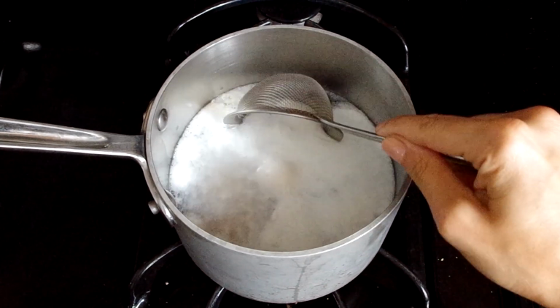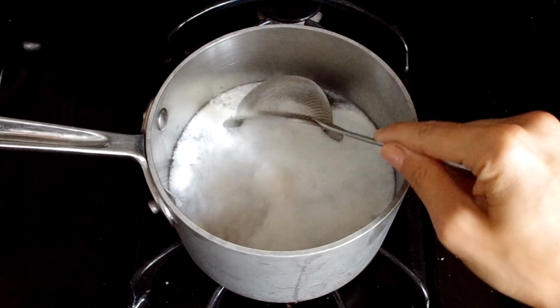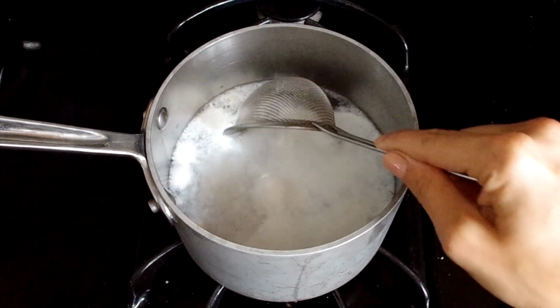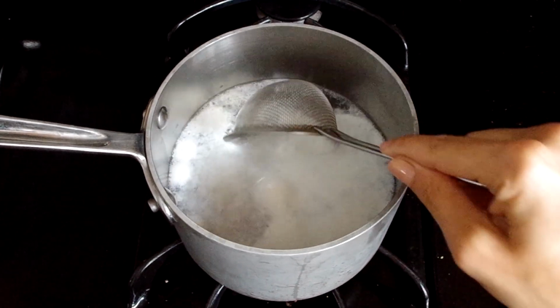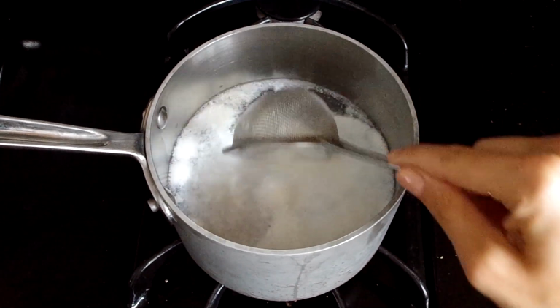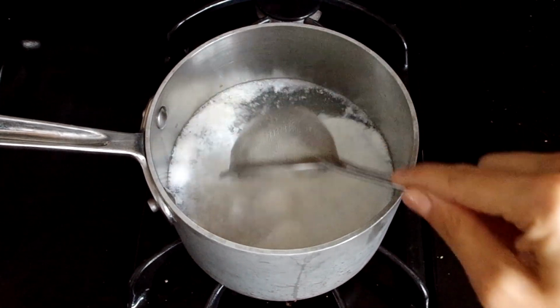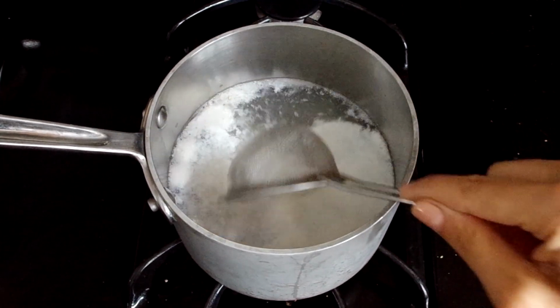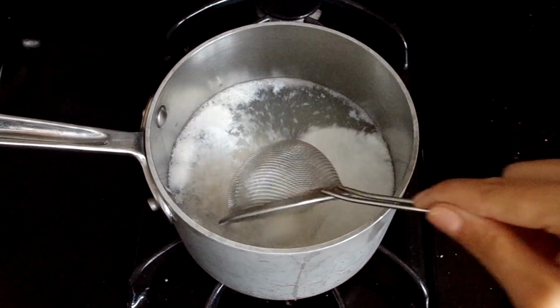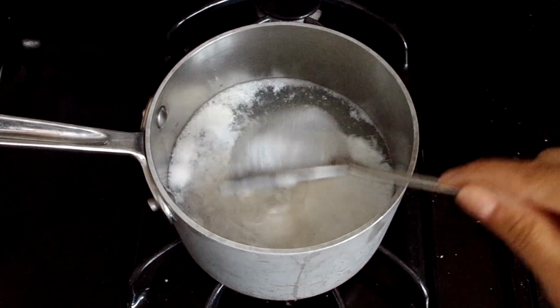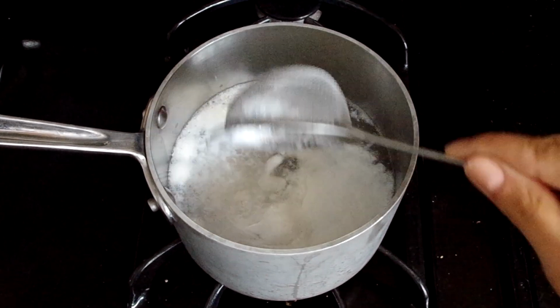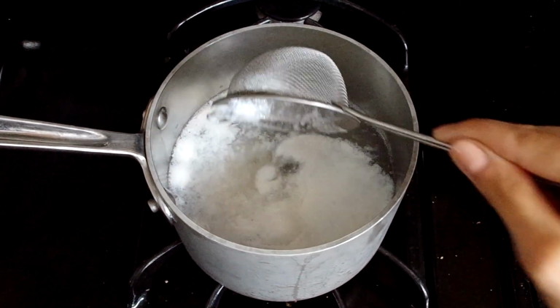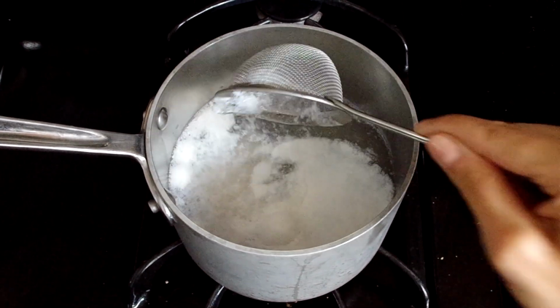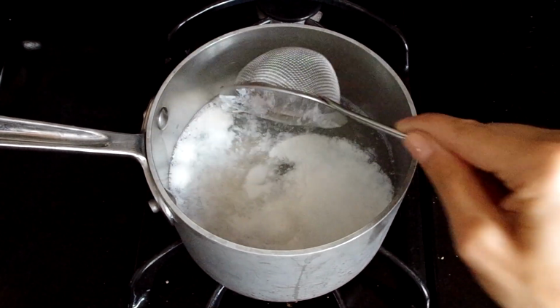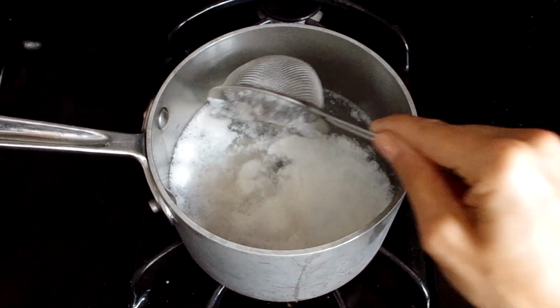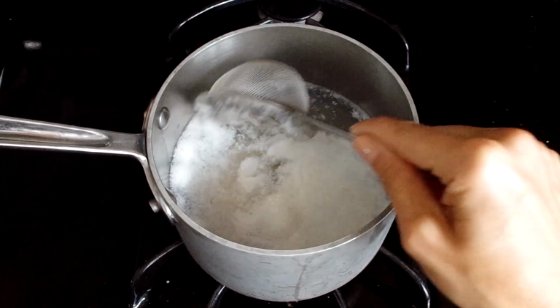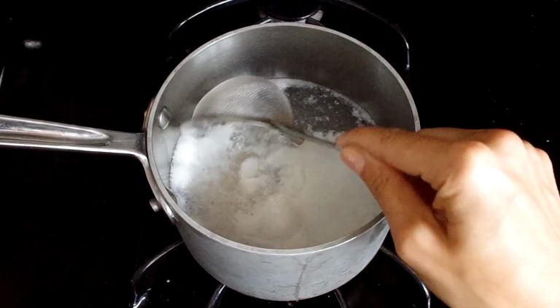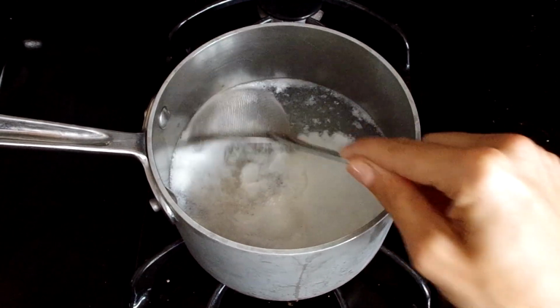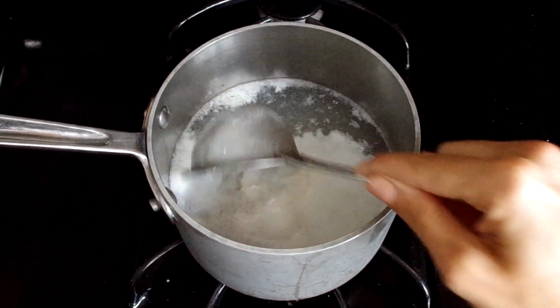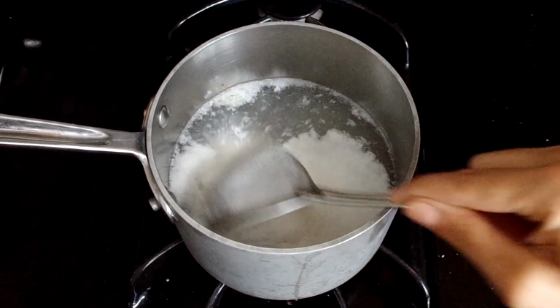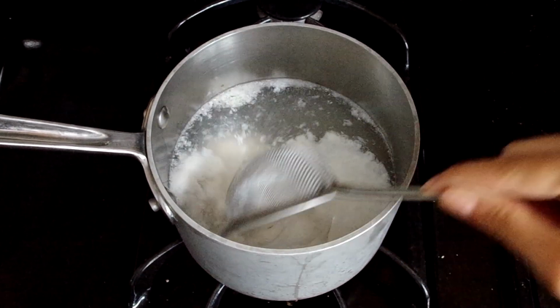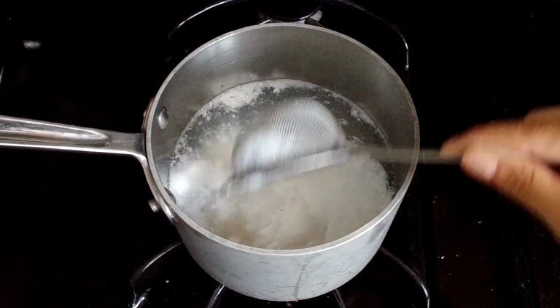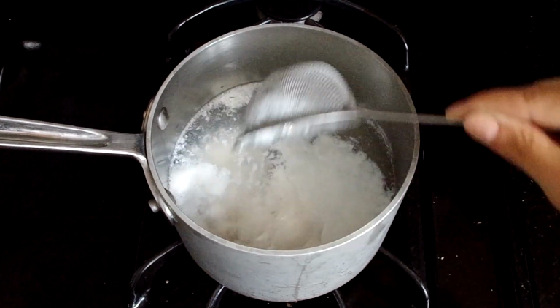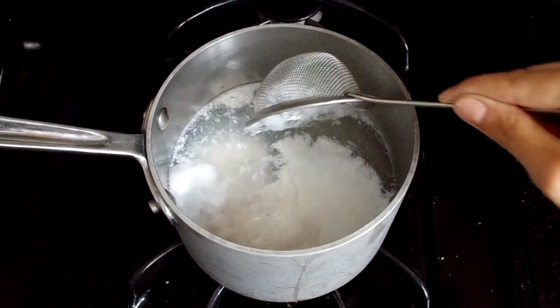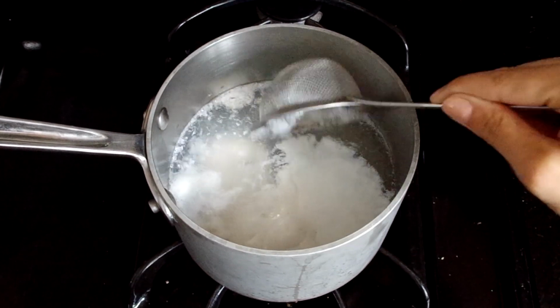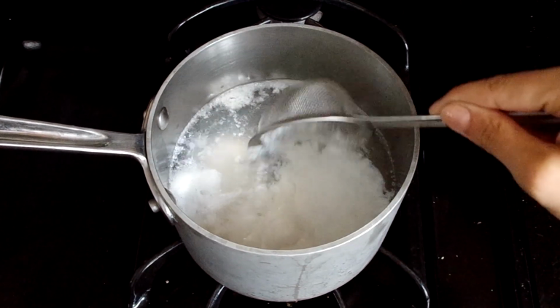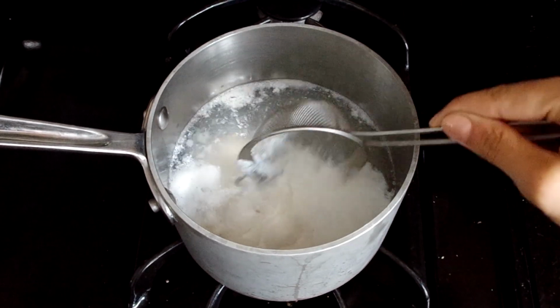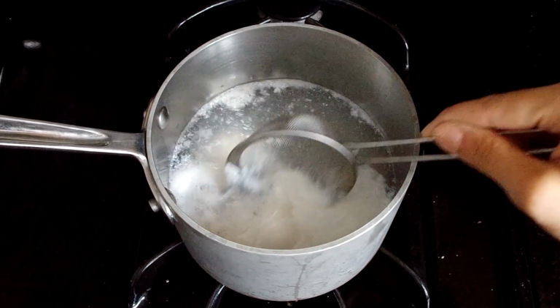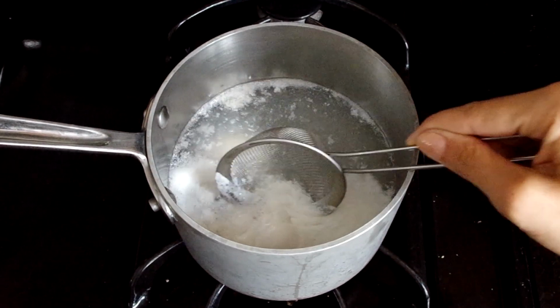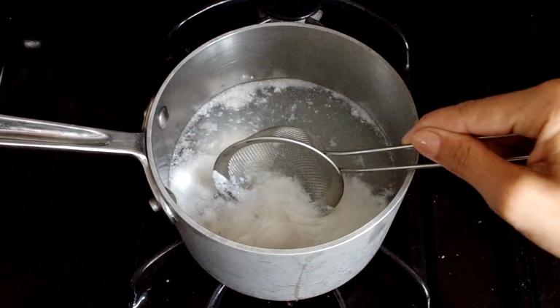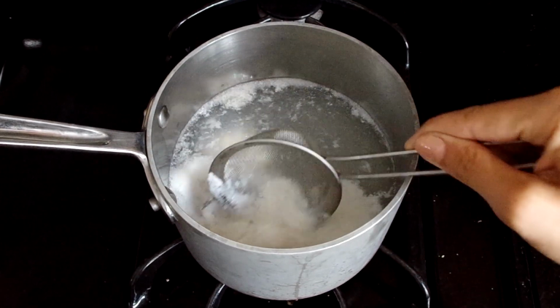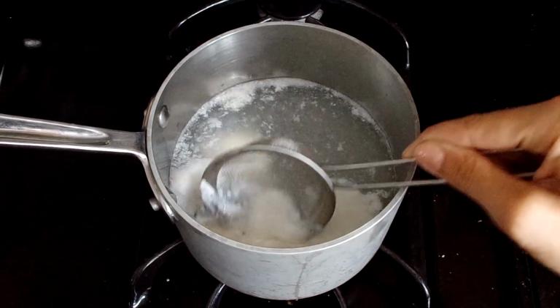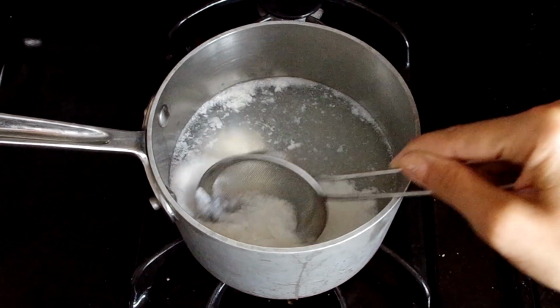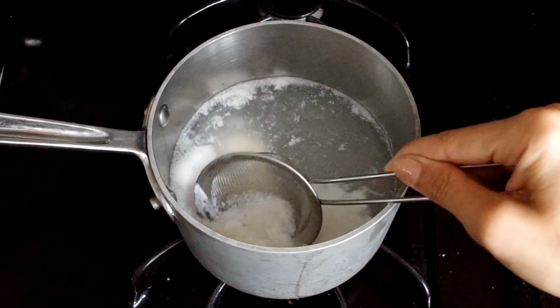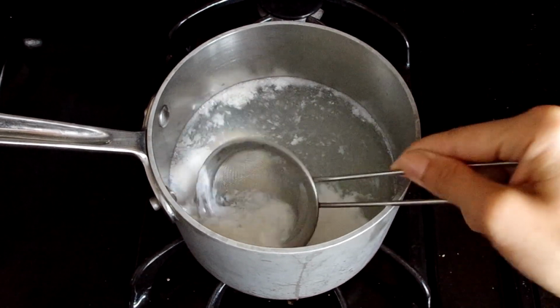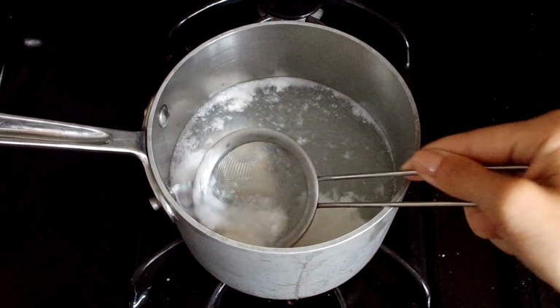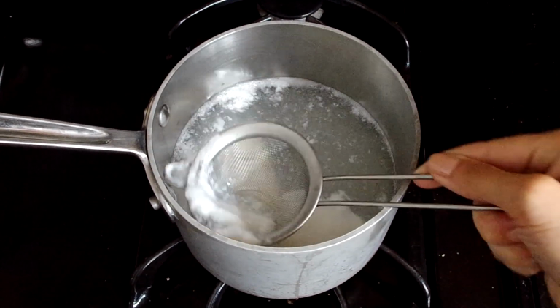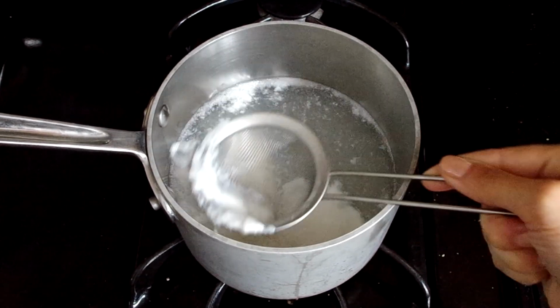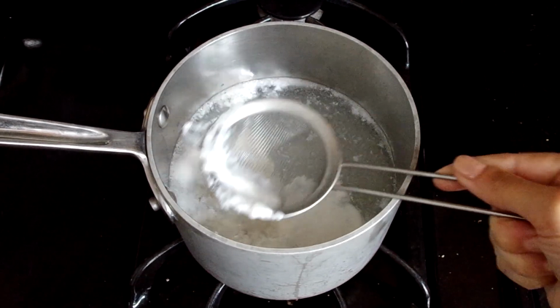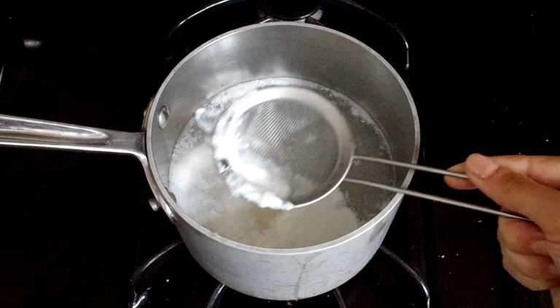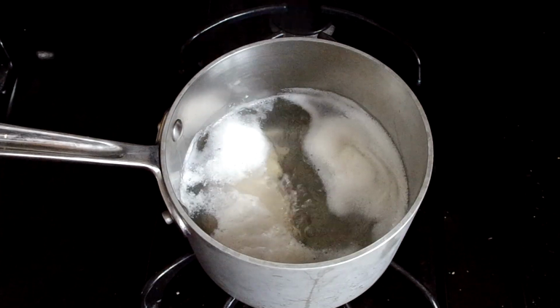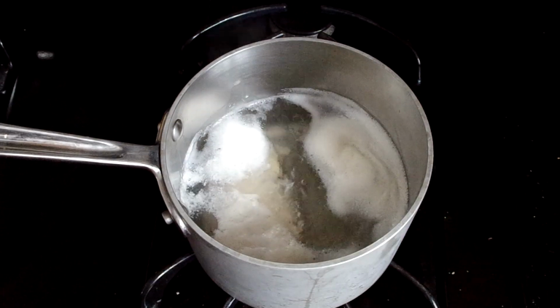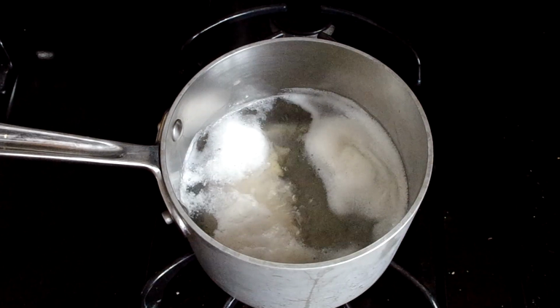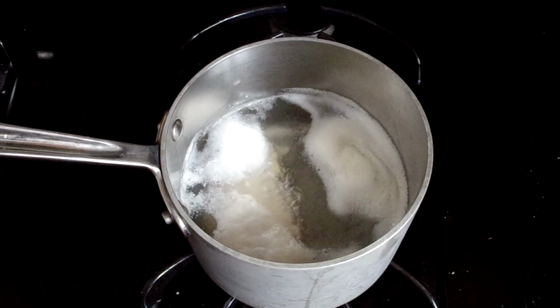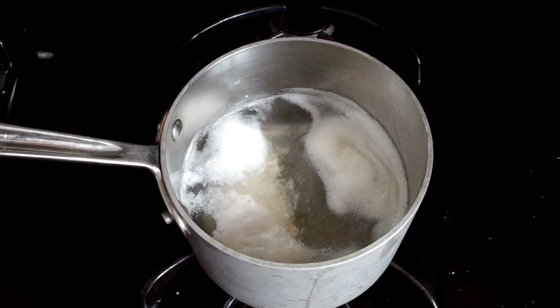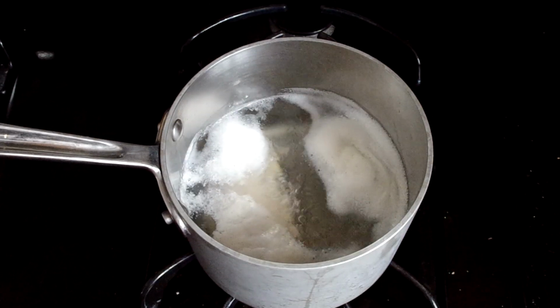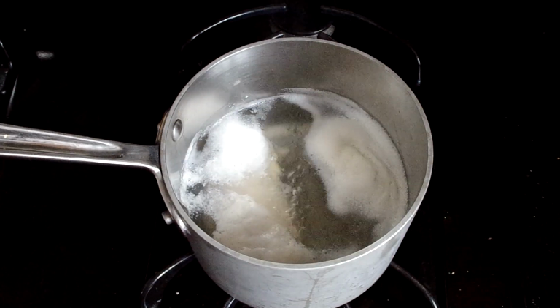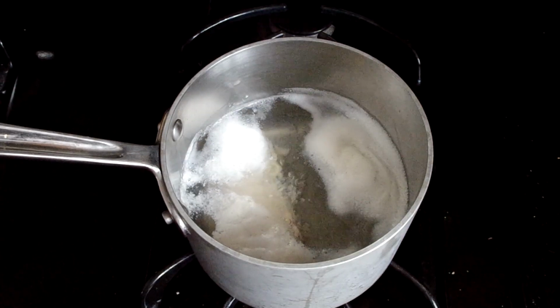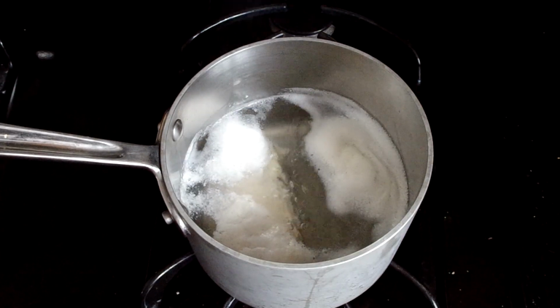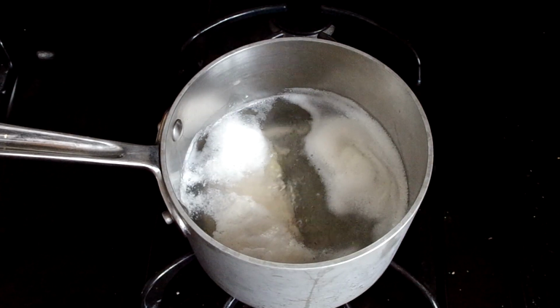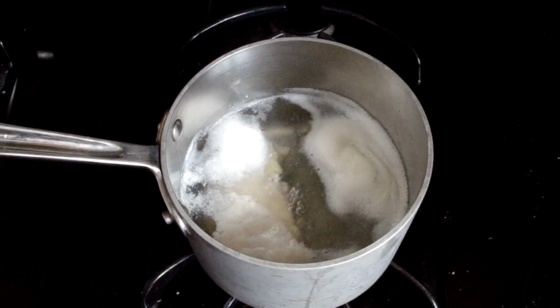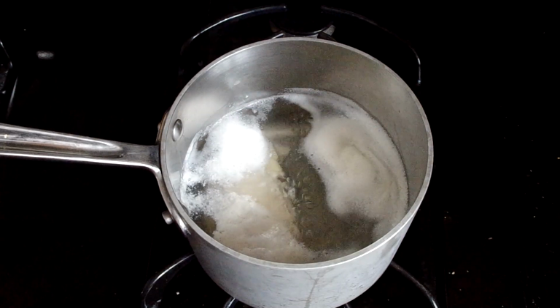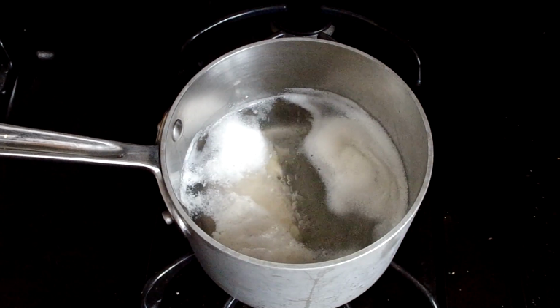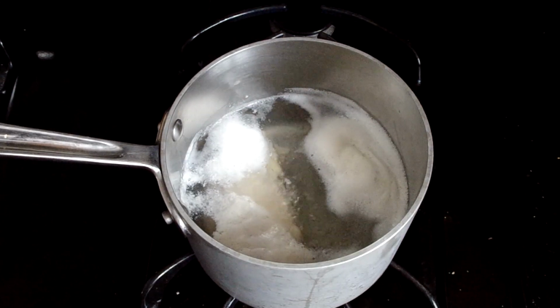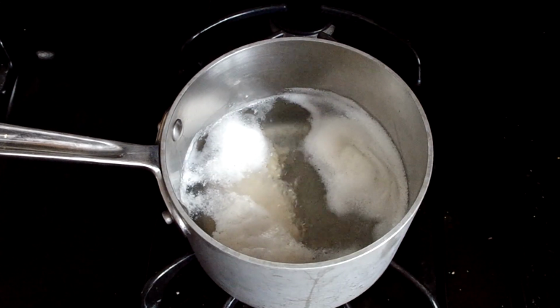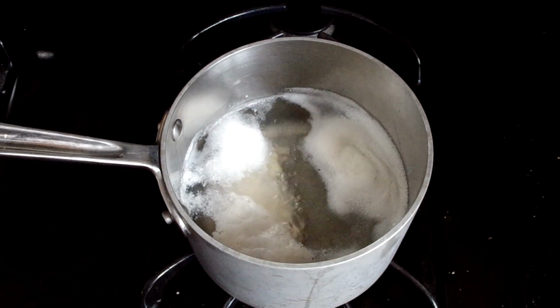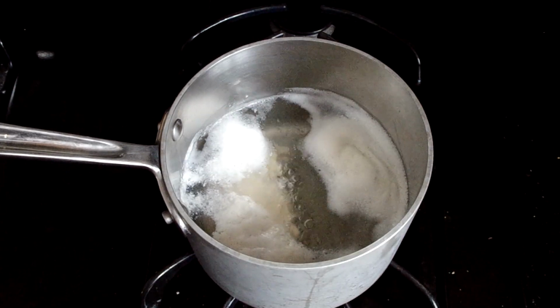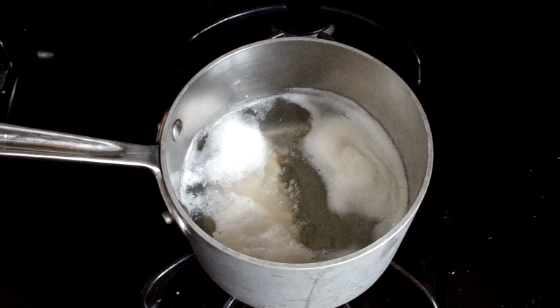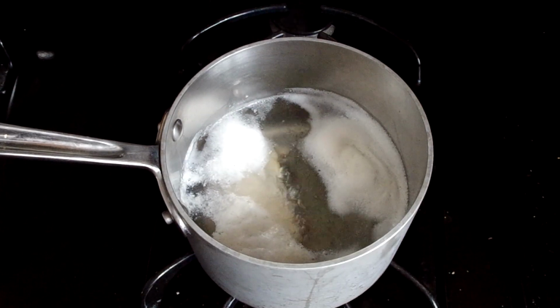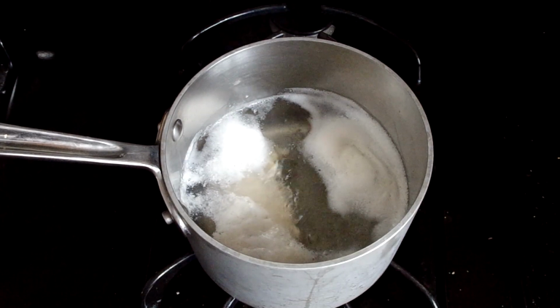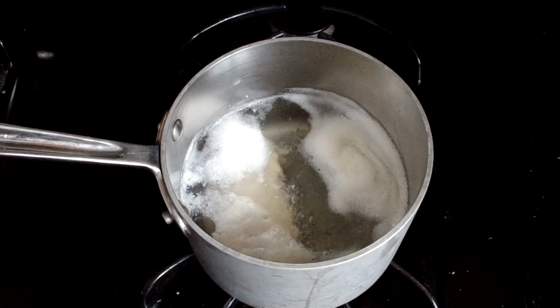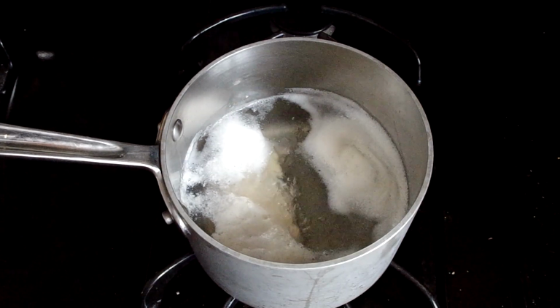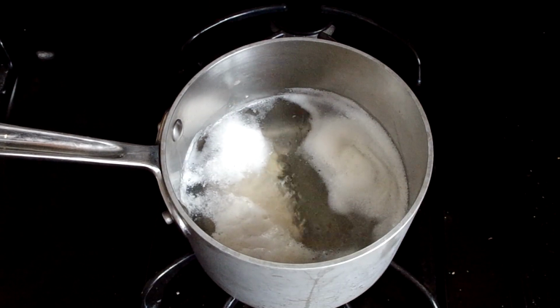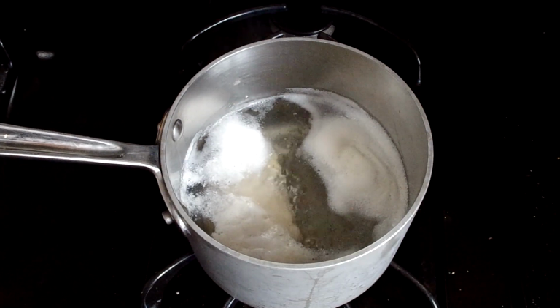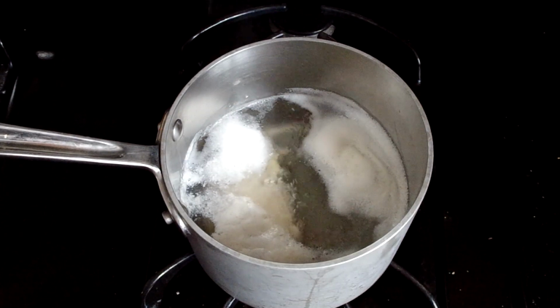Remove the white foam that appears on top of the water — there's no need for that. Now reduce the heat to a low boil and cover.